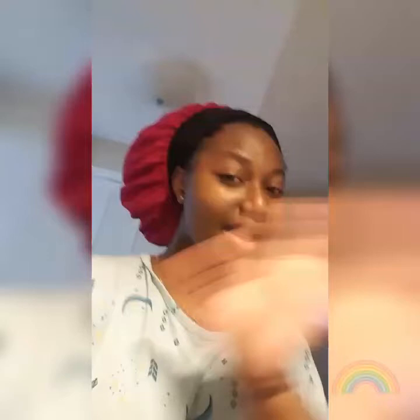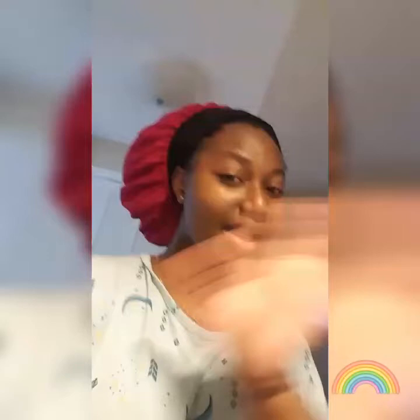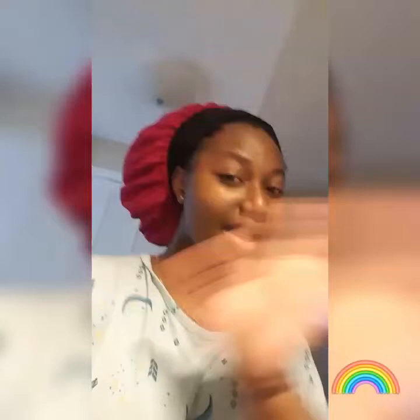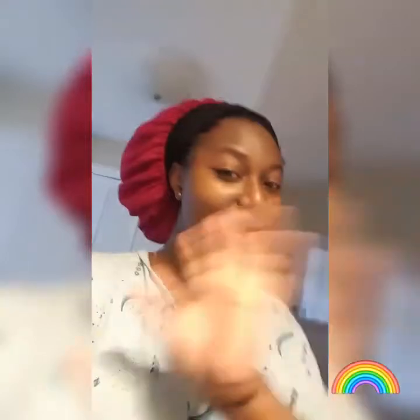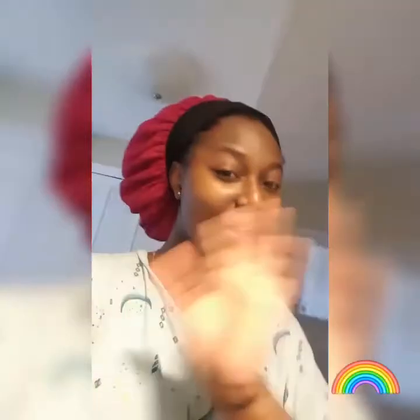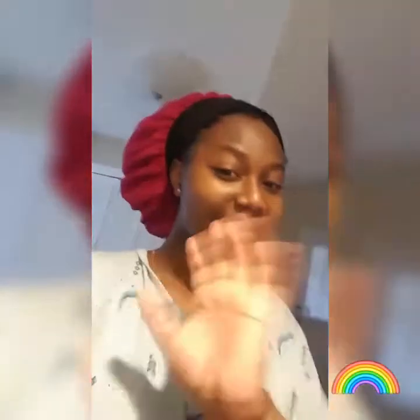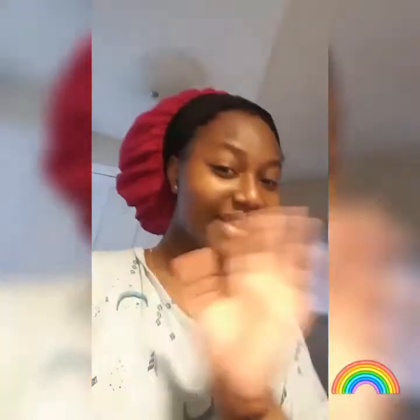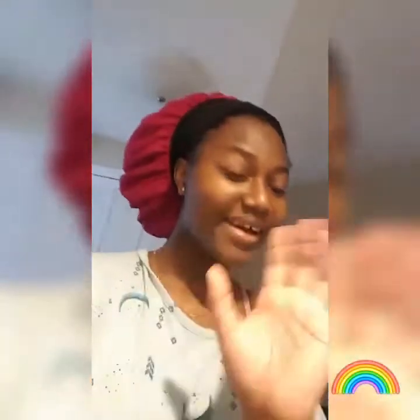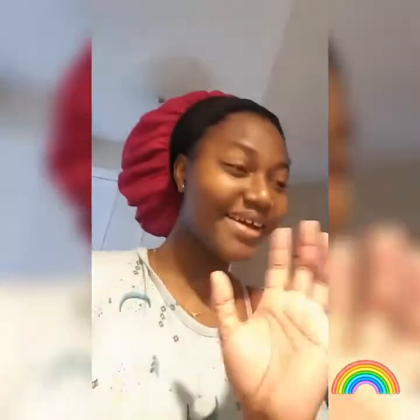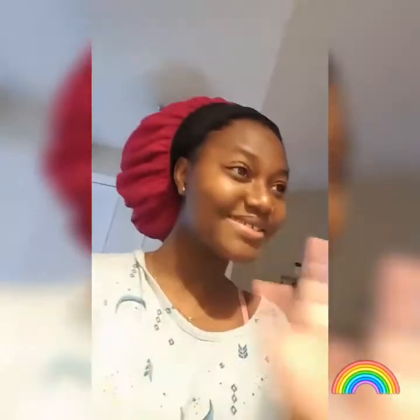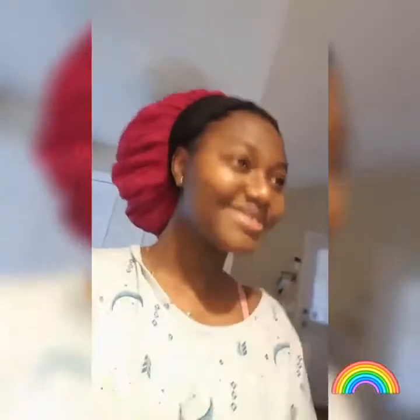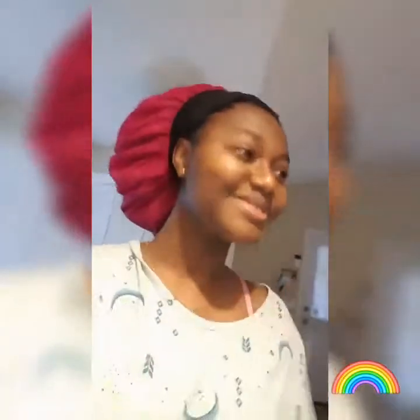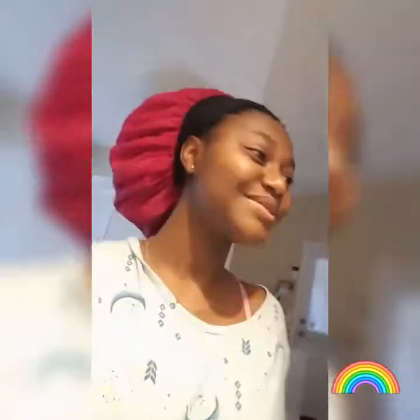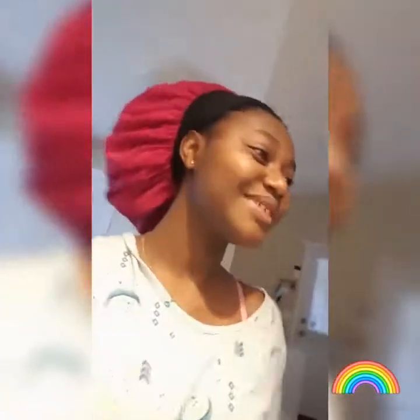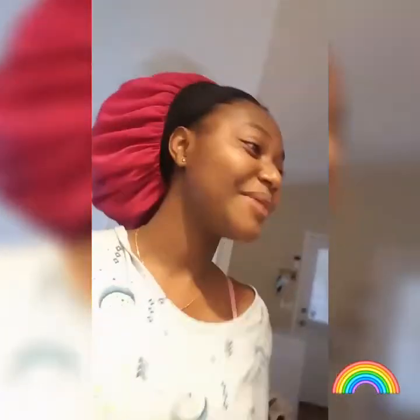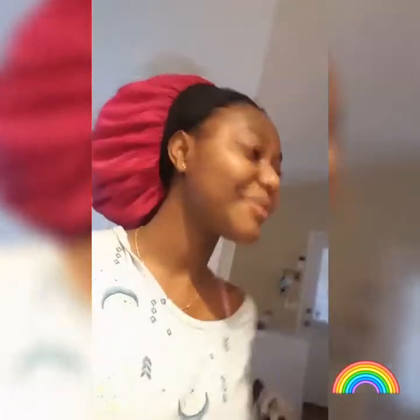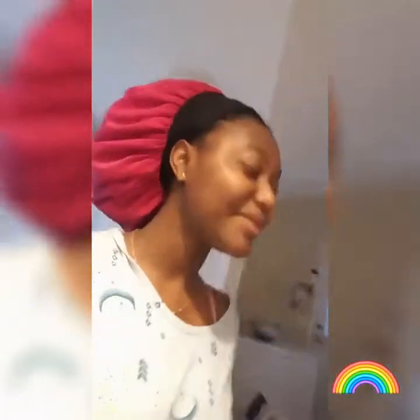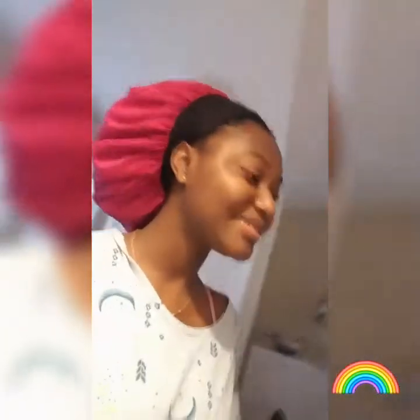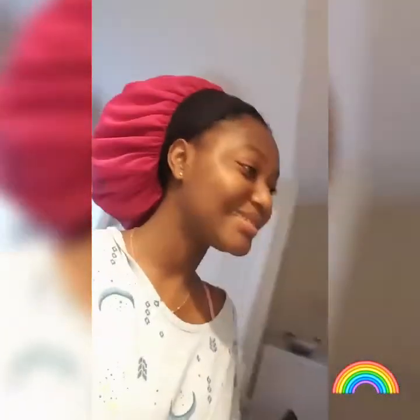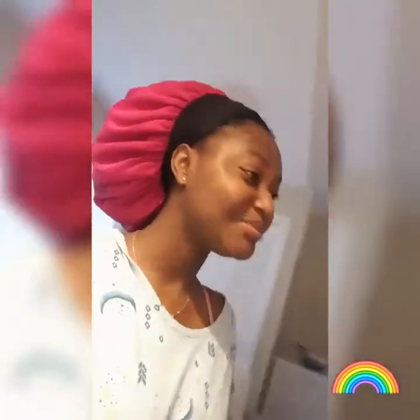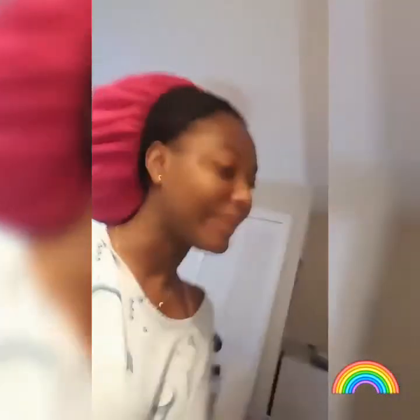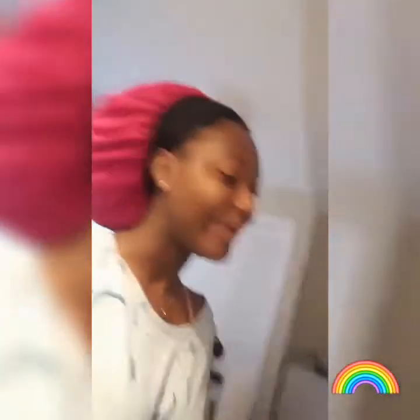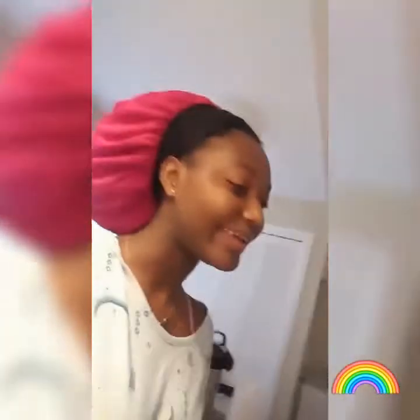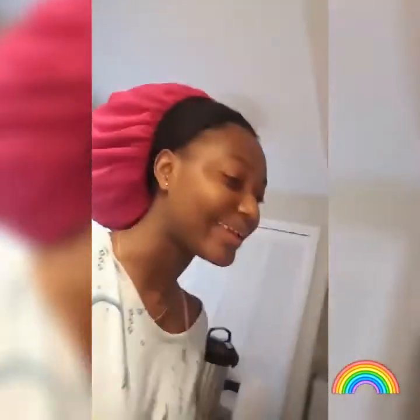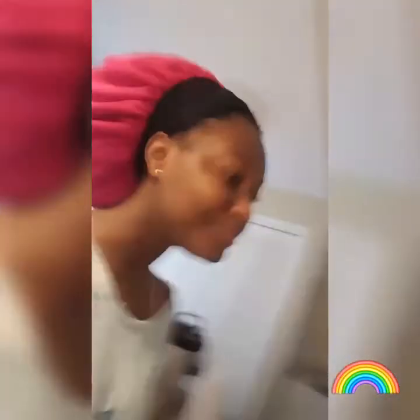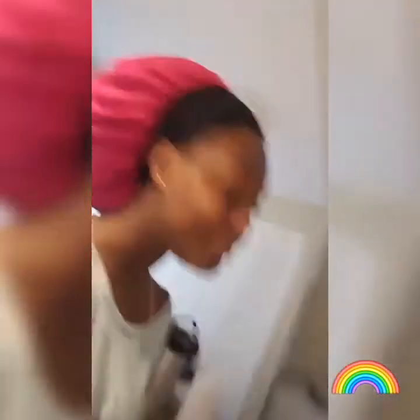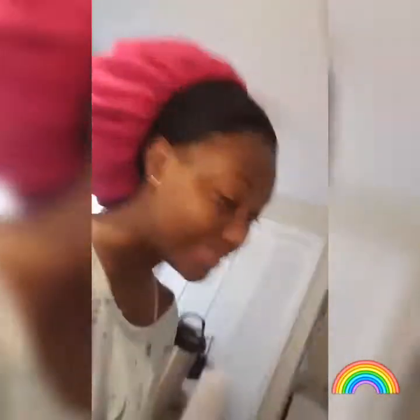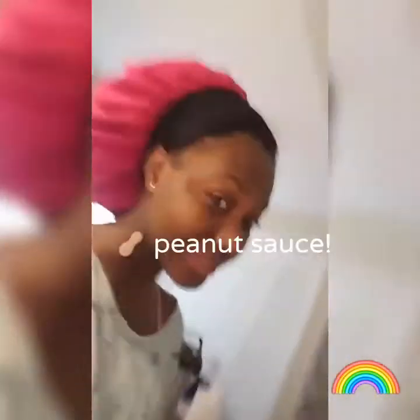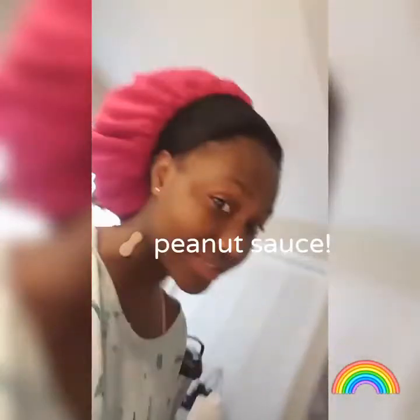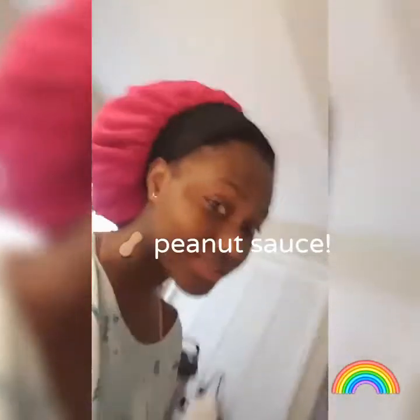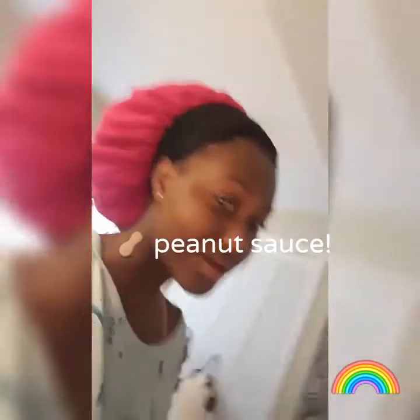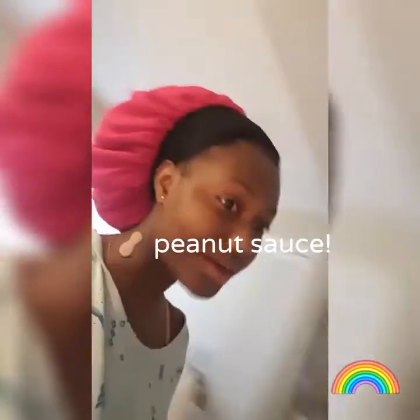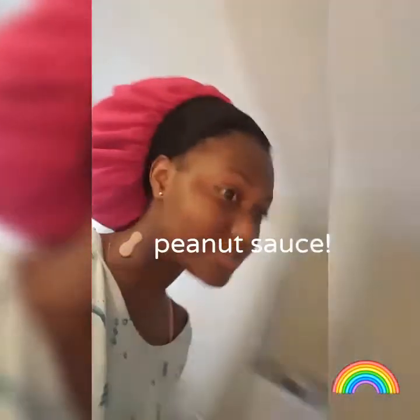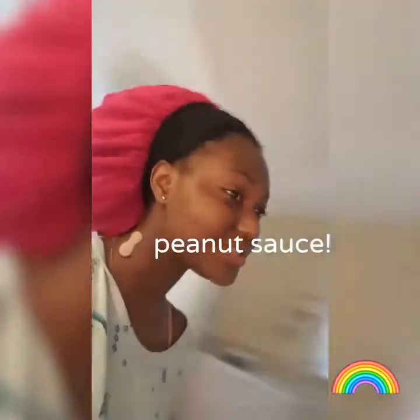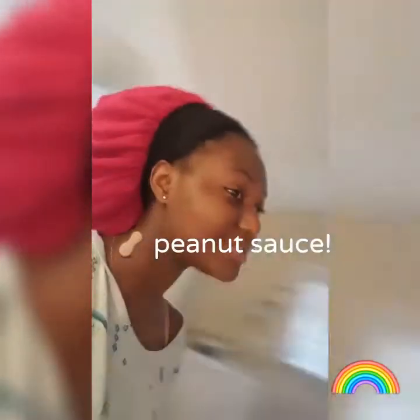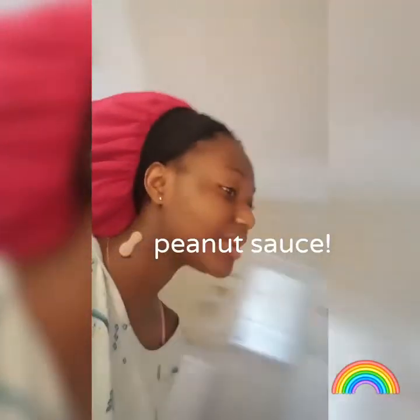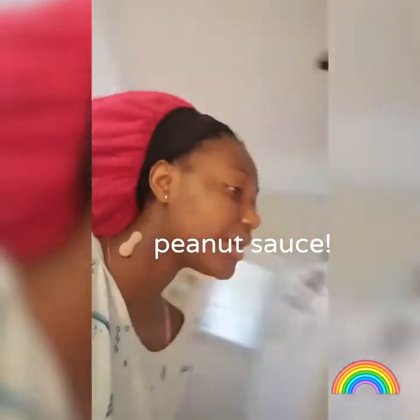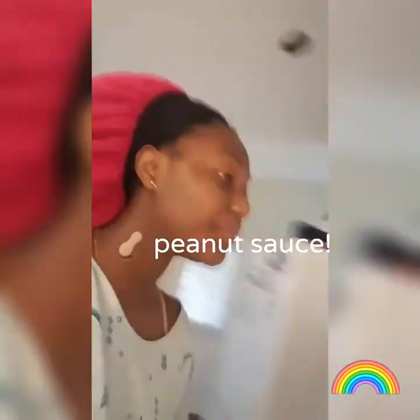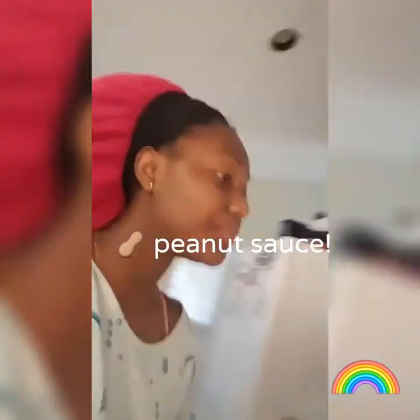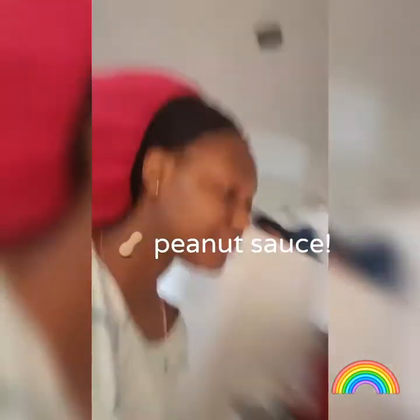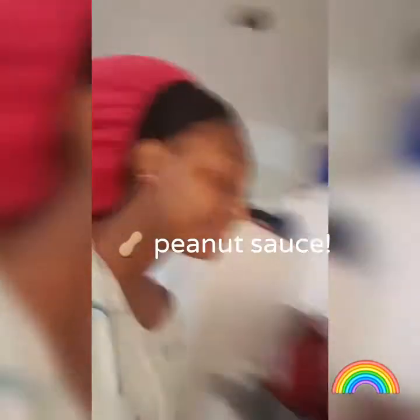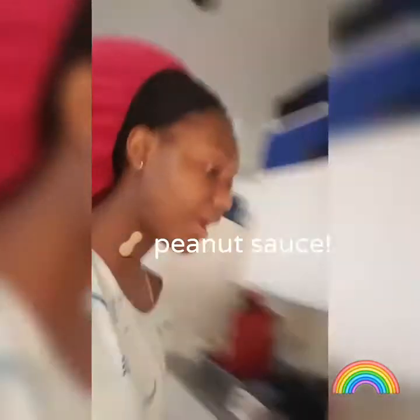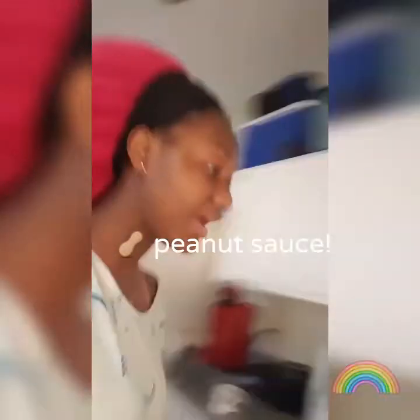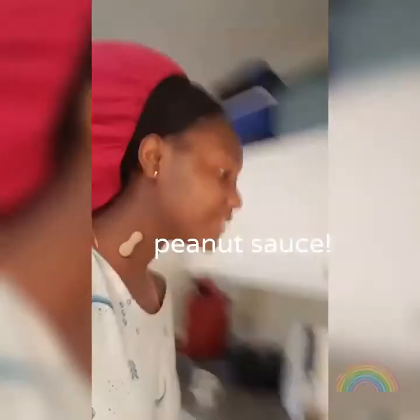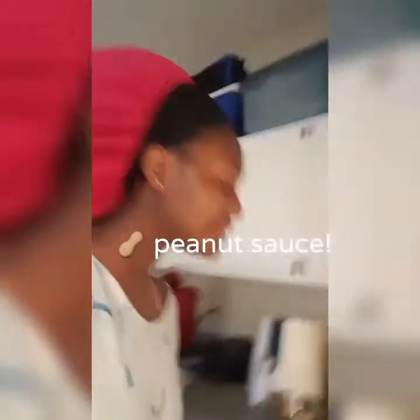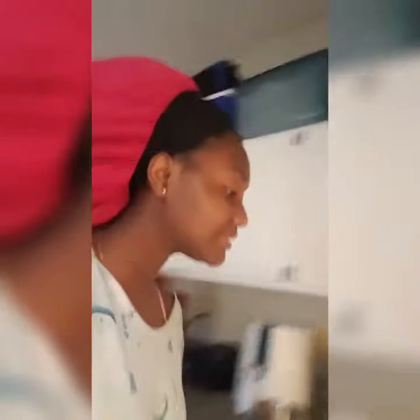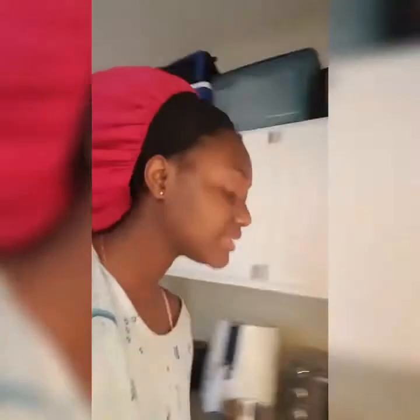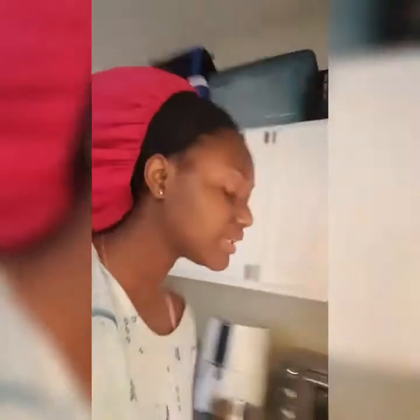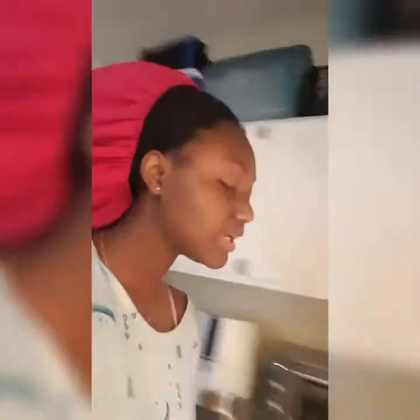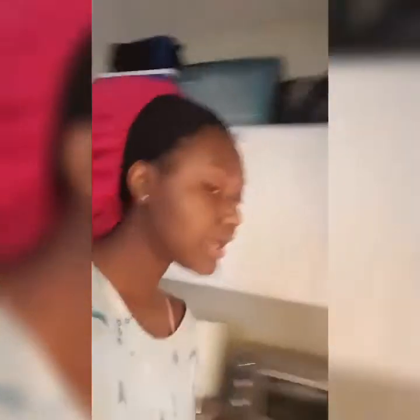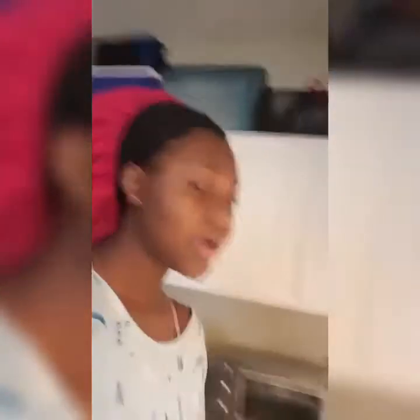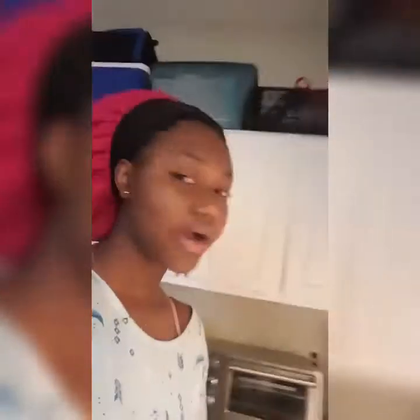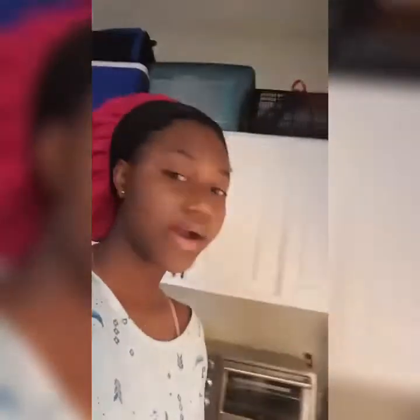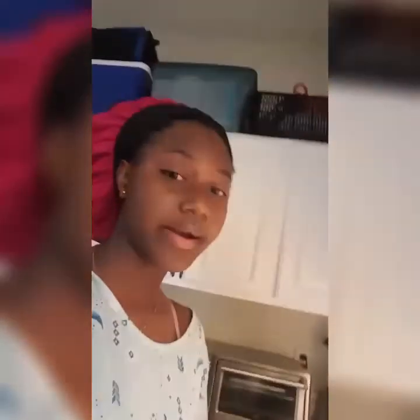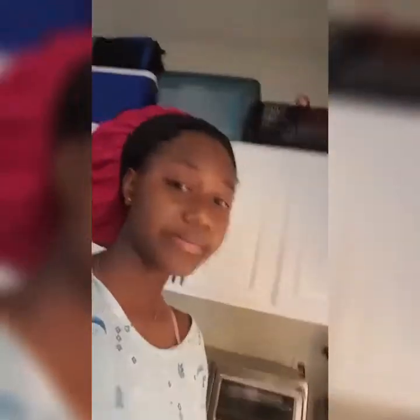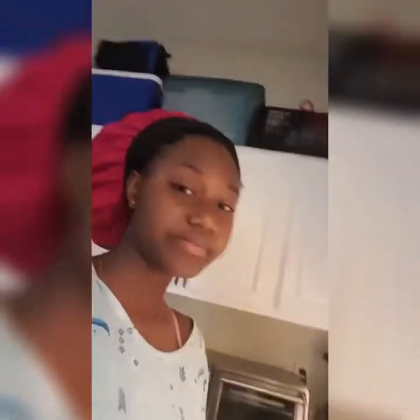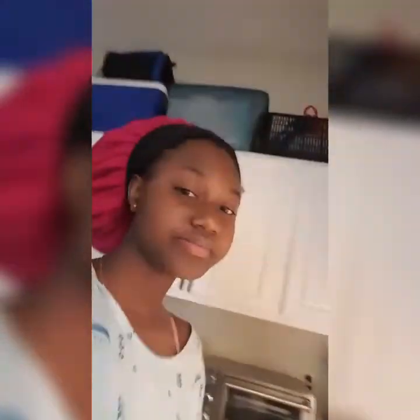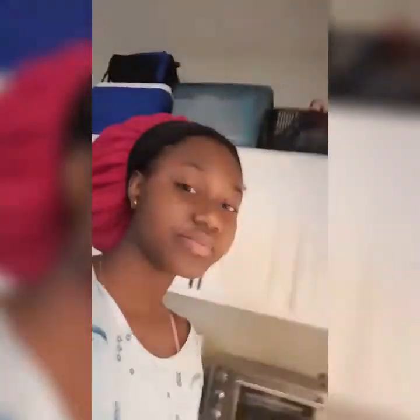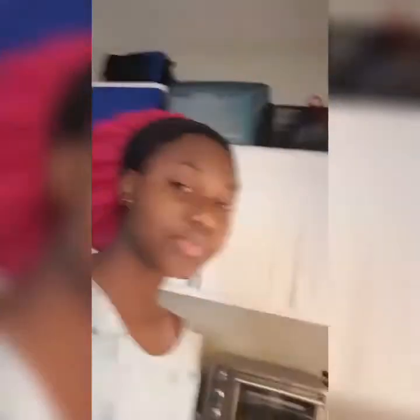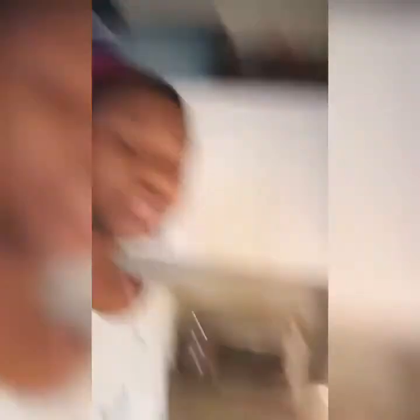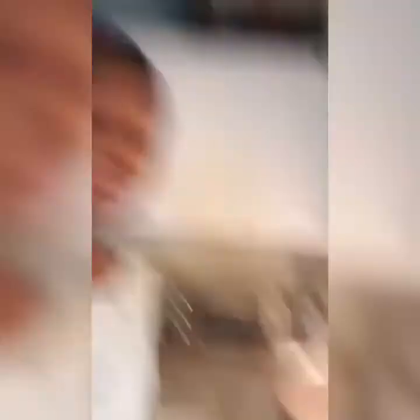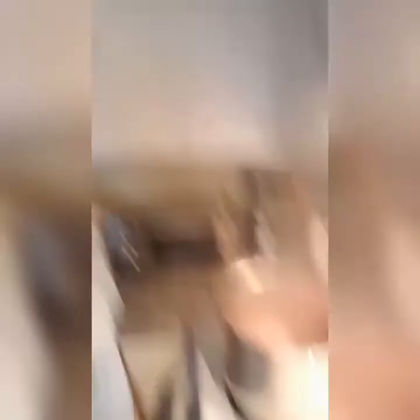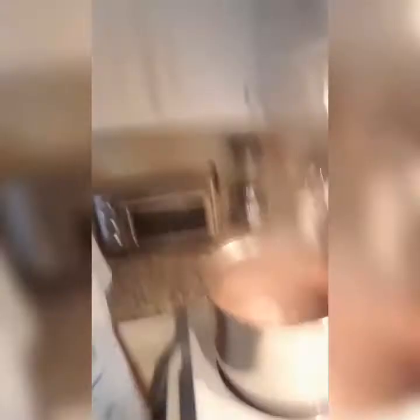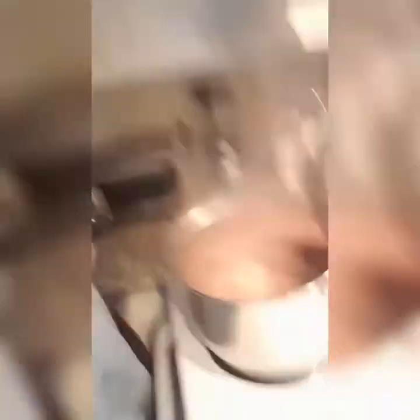Hi guys, so today I'm going to be making peanut sauce with rice, with turkey.